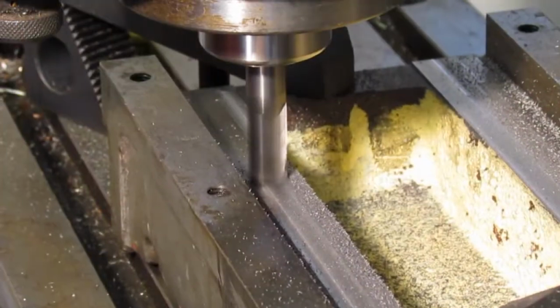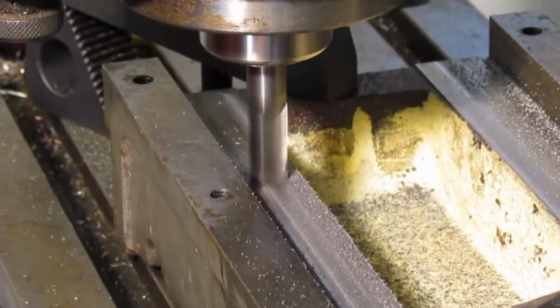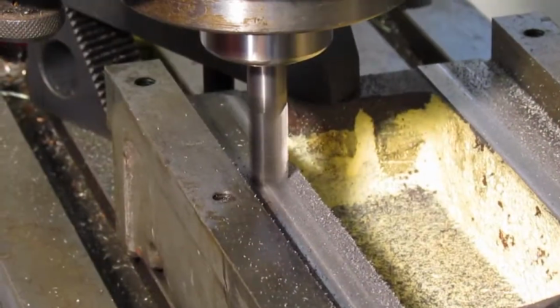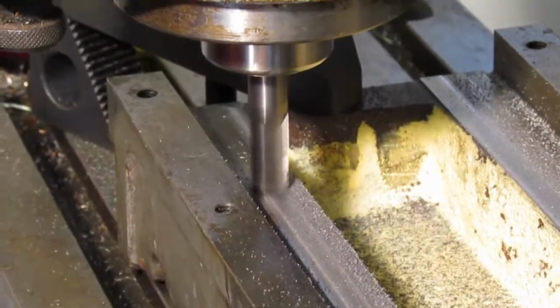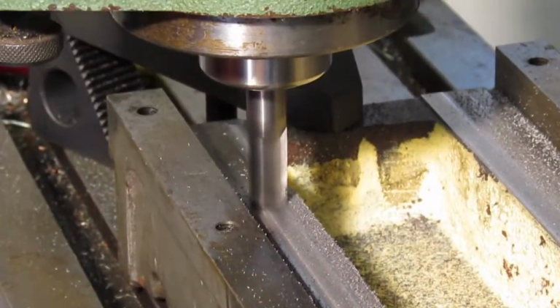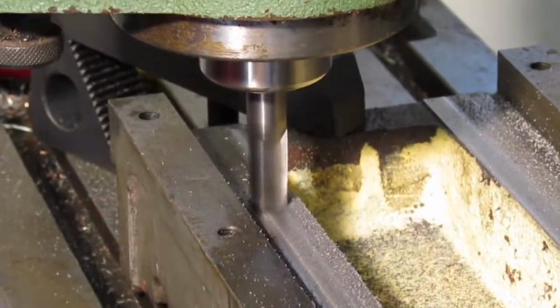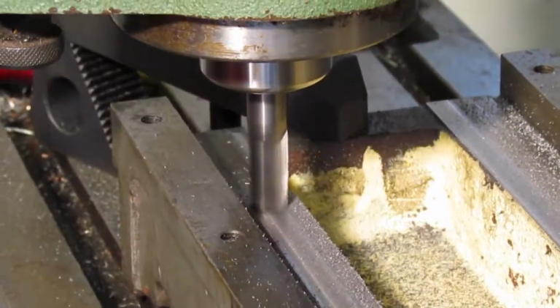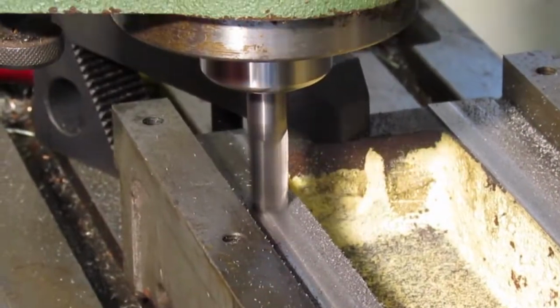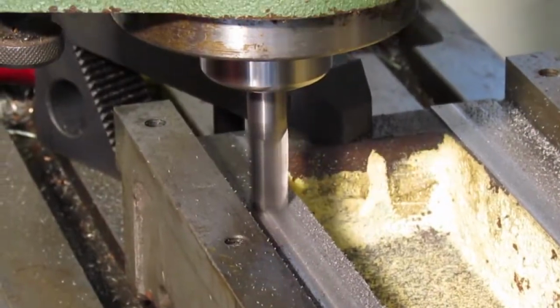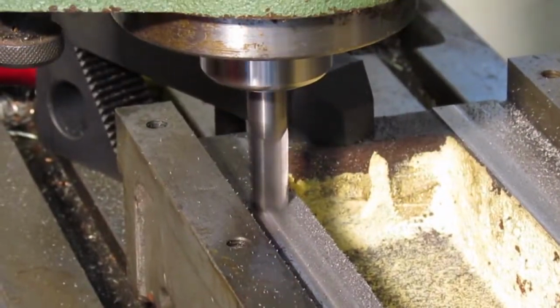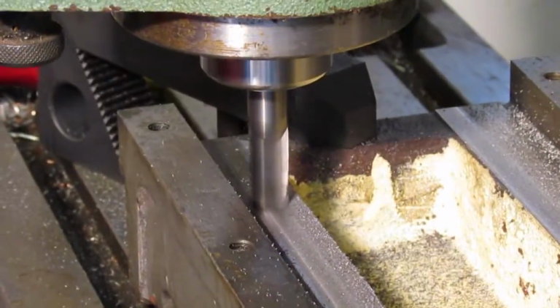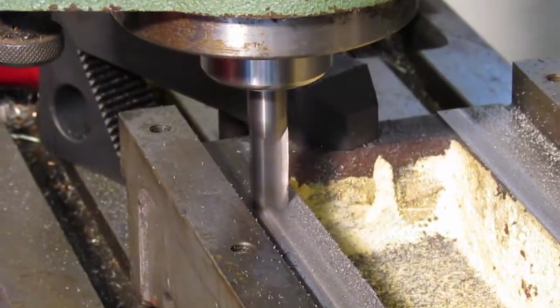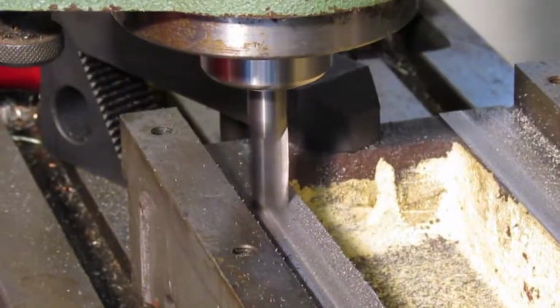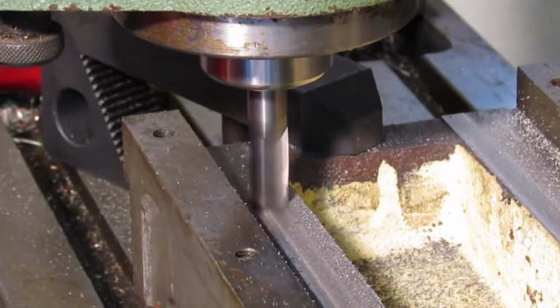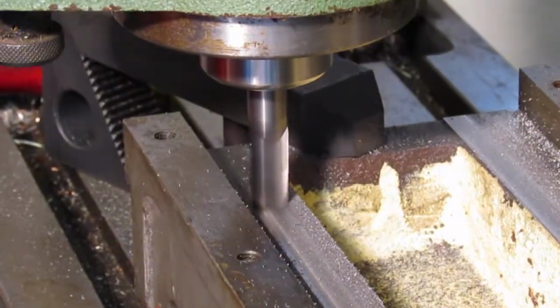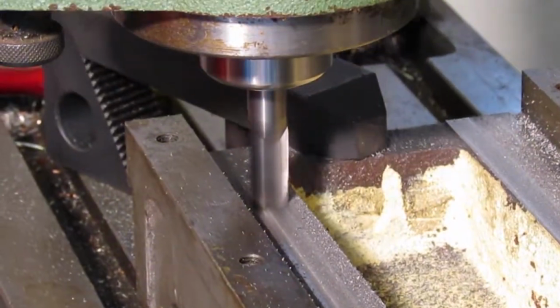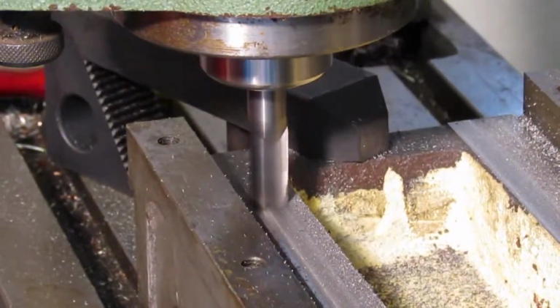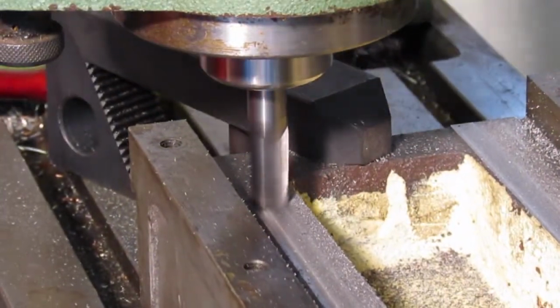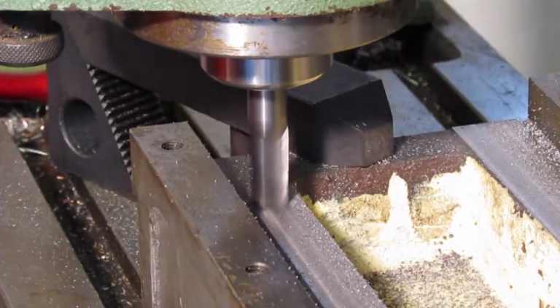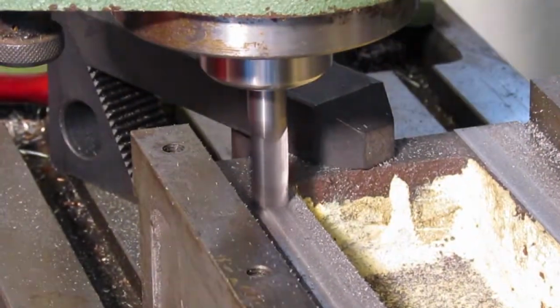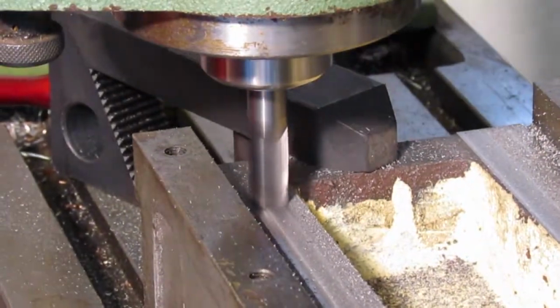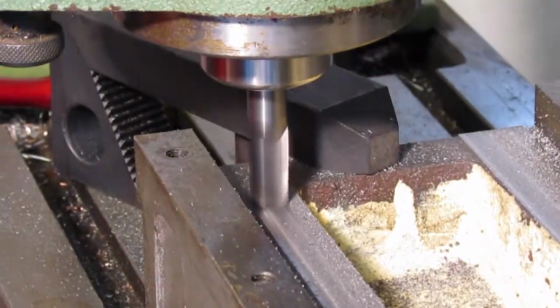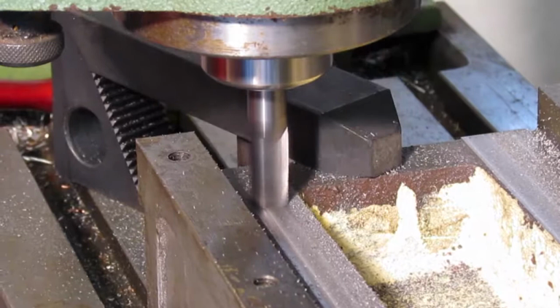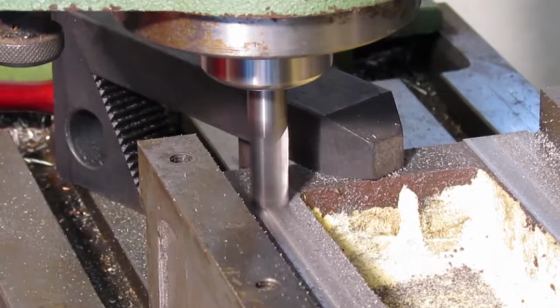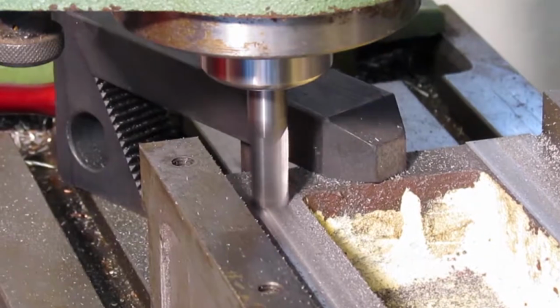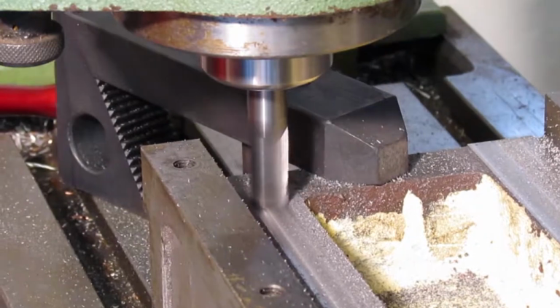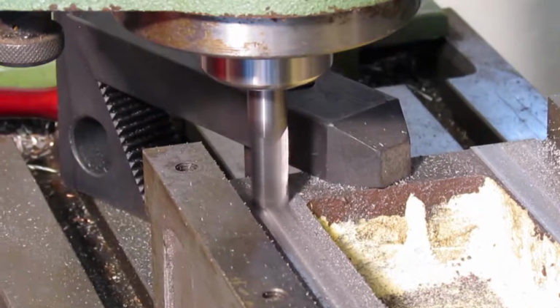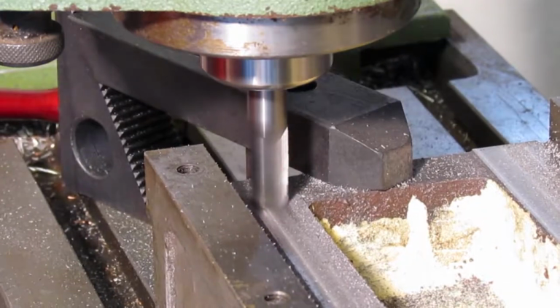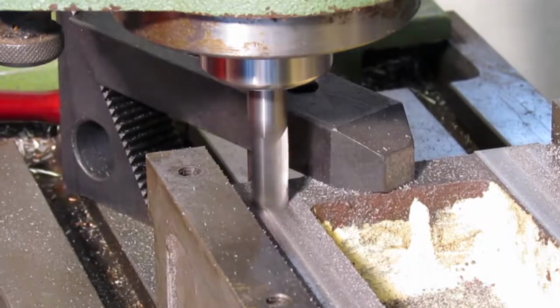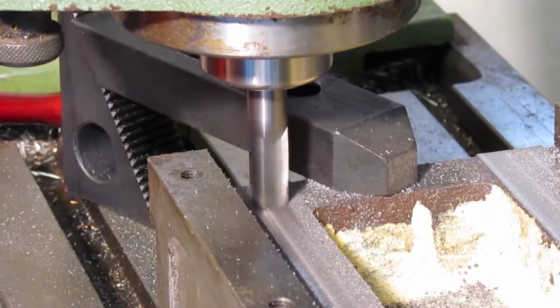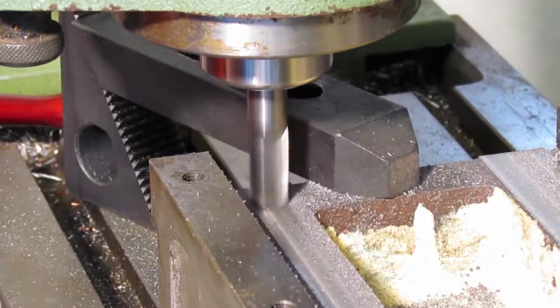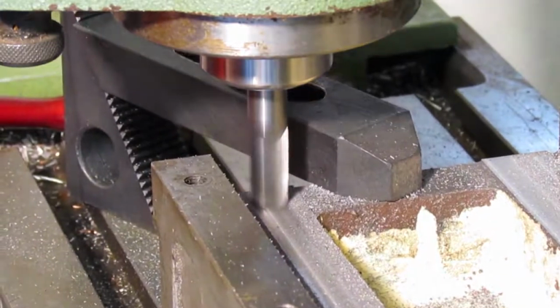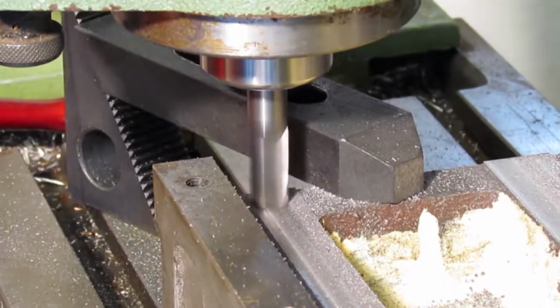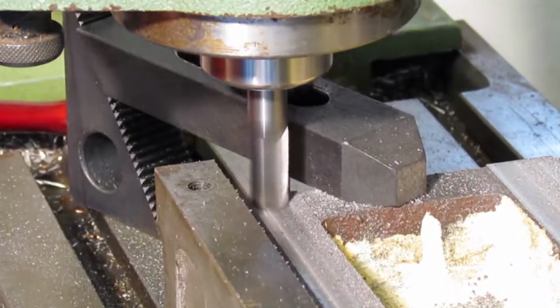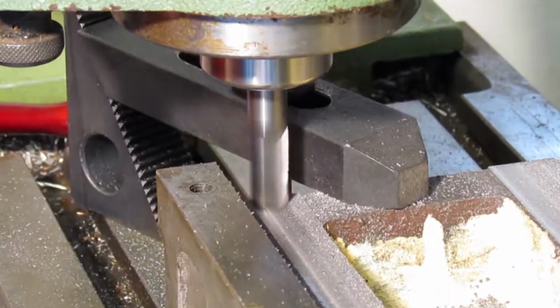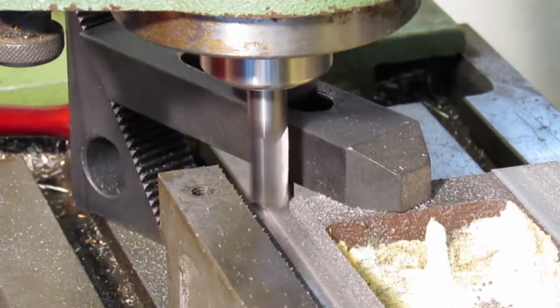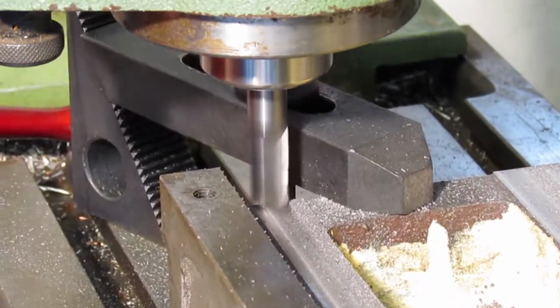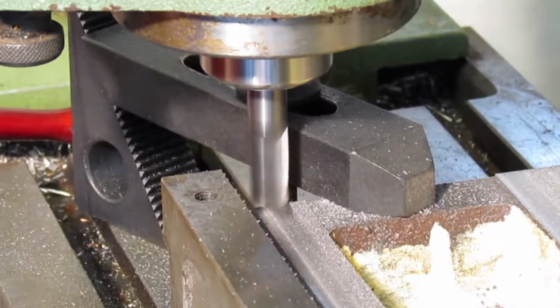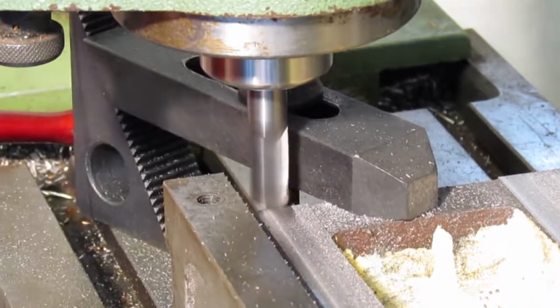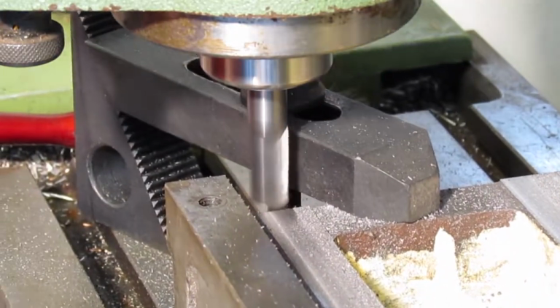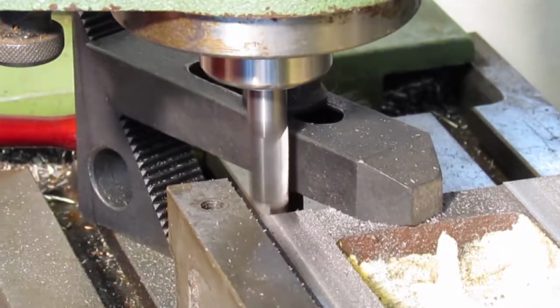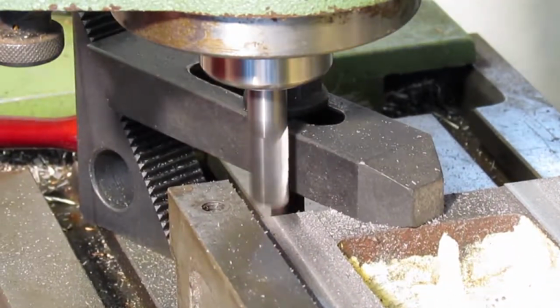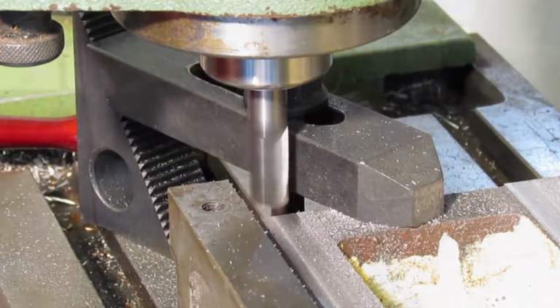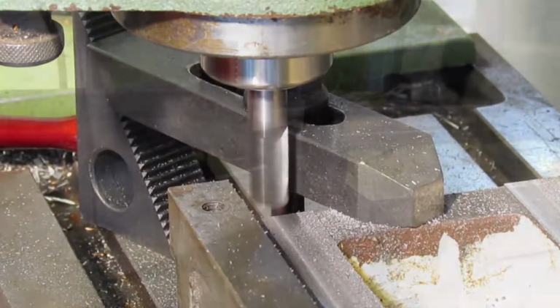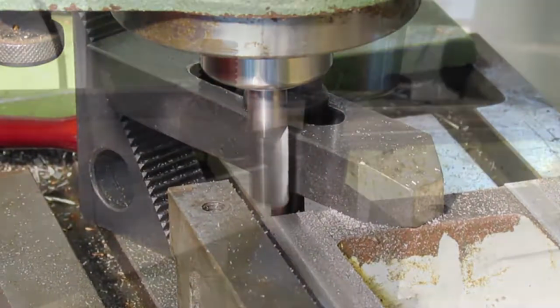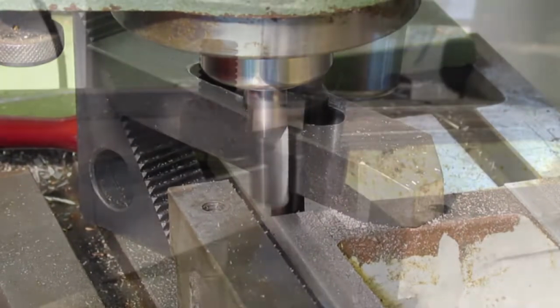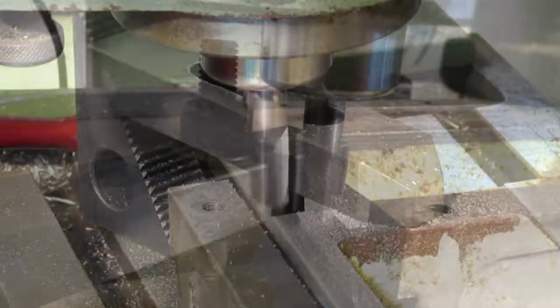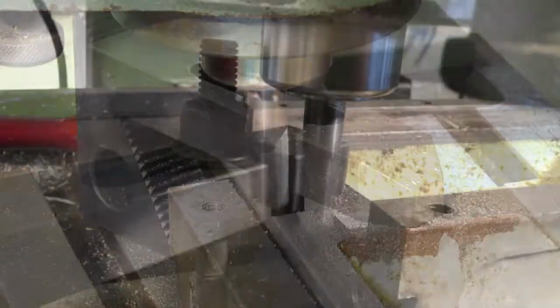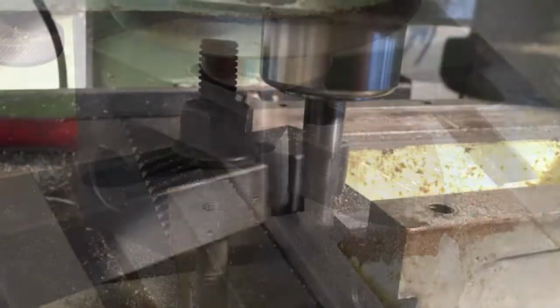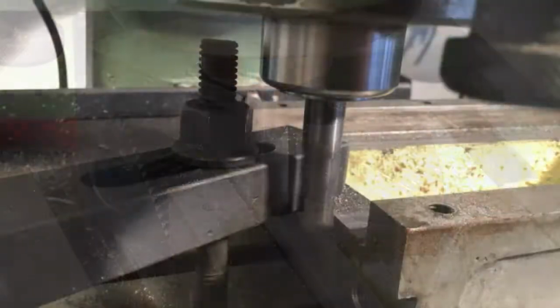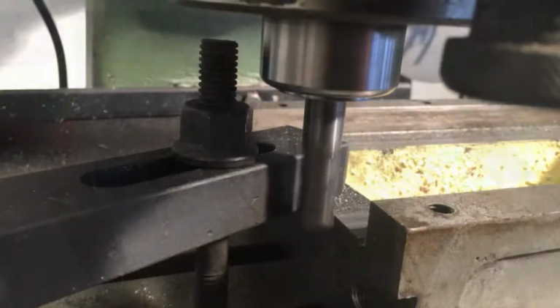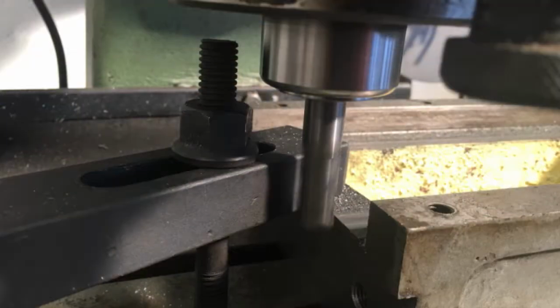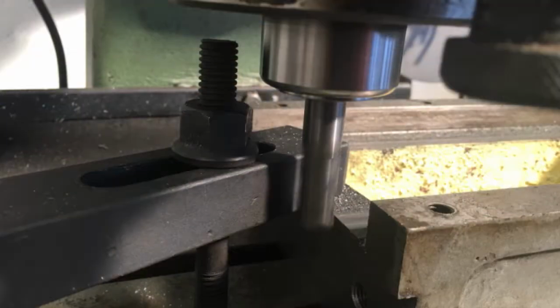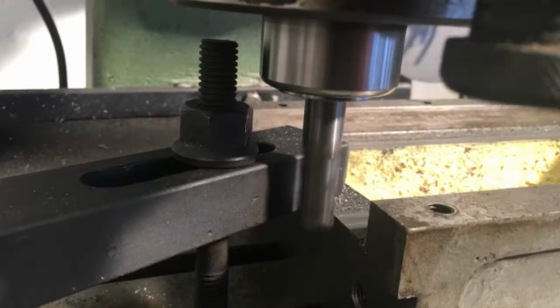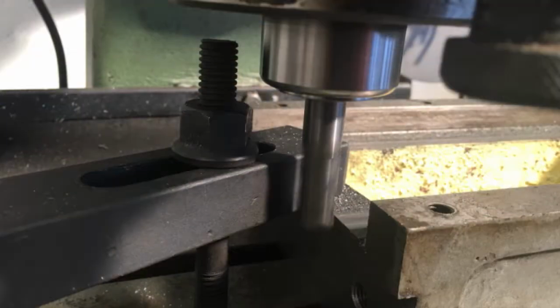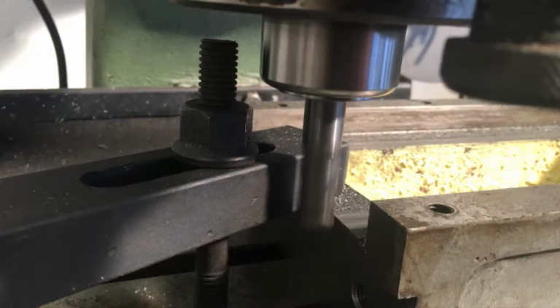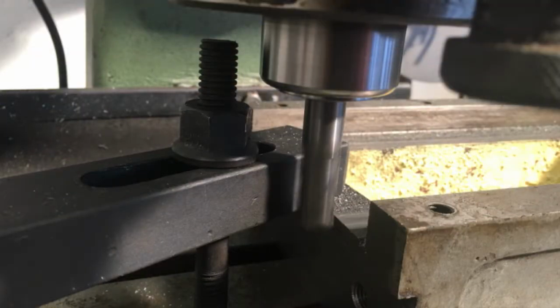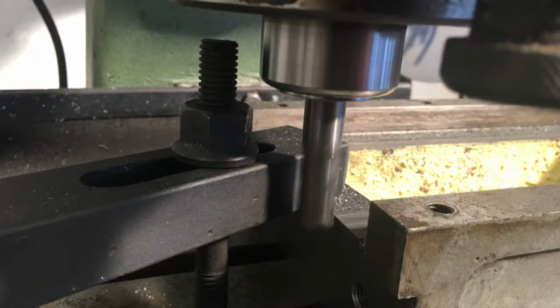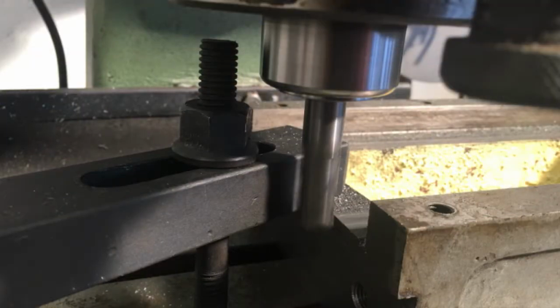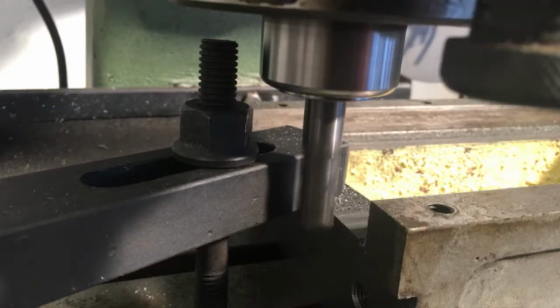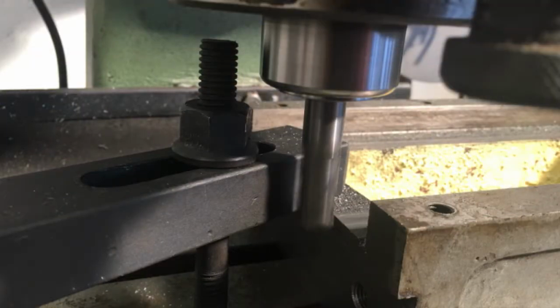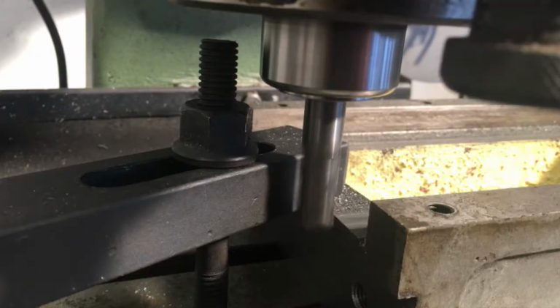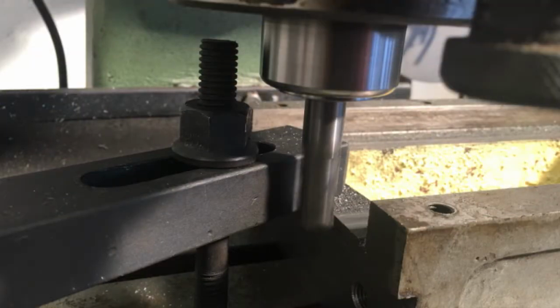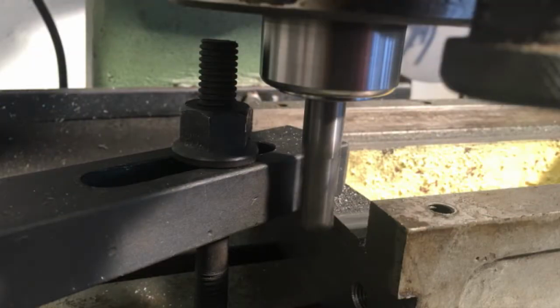Watch your end mill — once these arcs are in the surface, parts clamped often have interference. Look away once and you may have a broken tool.